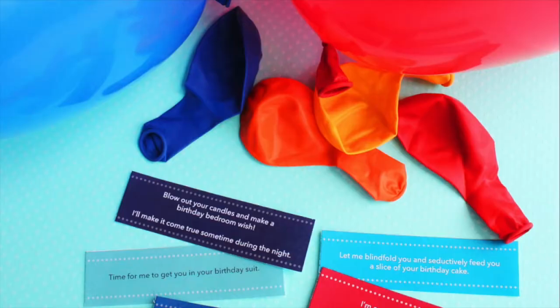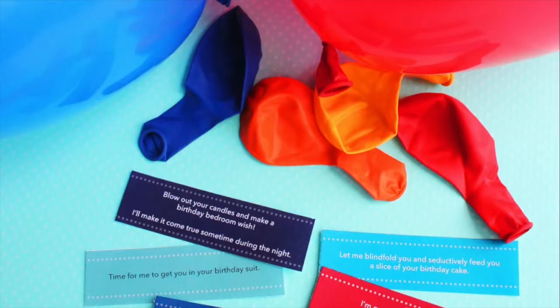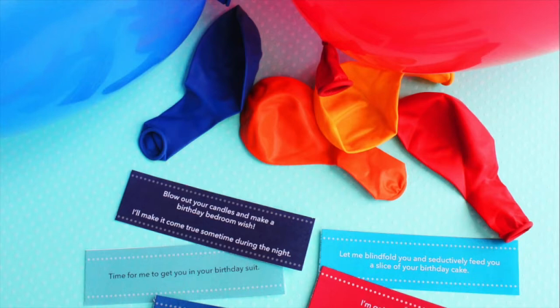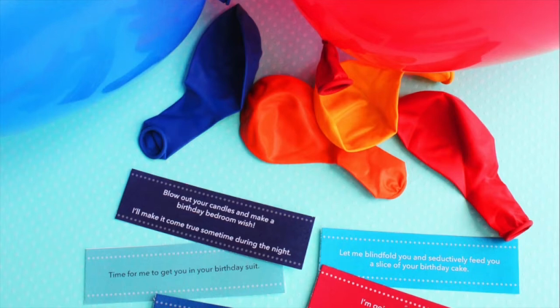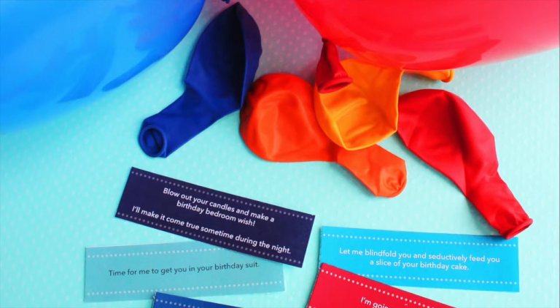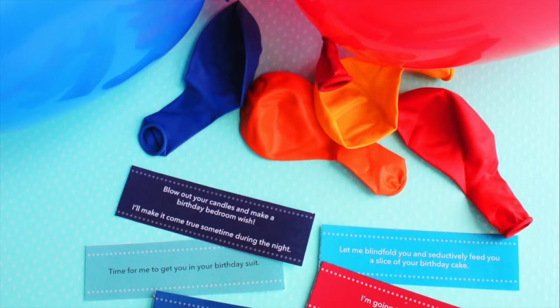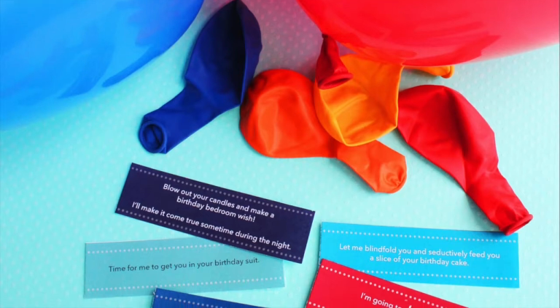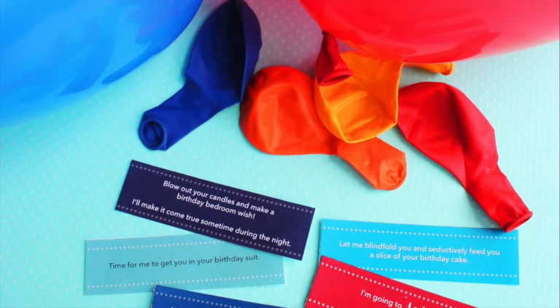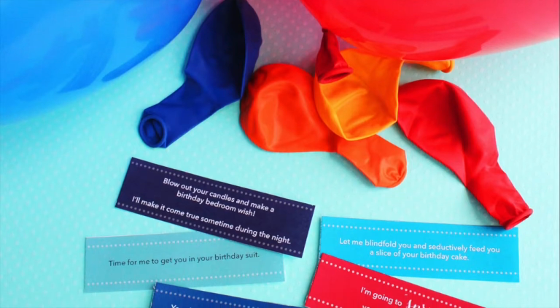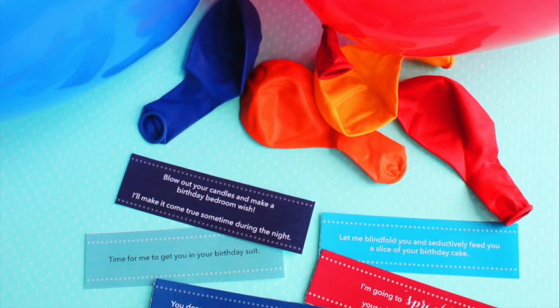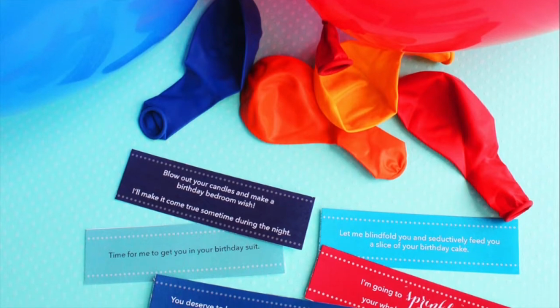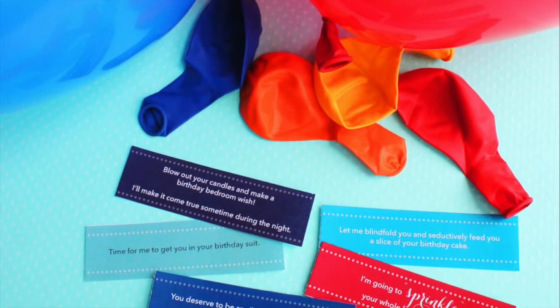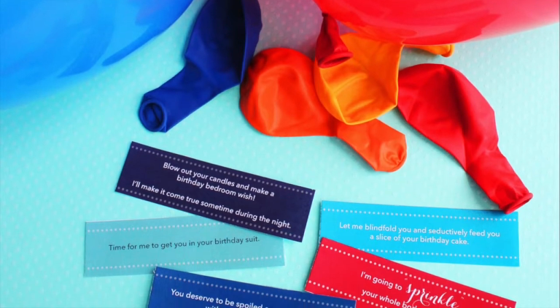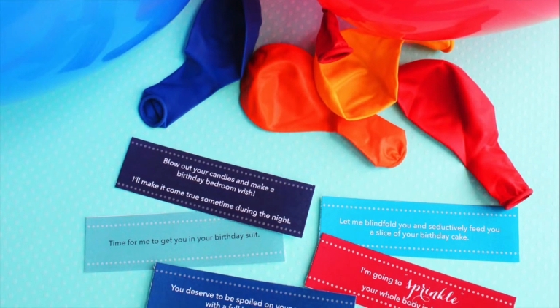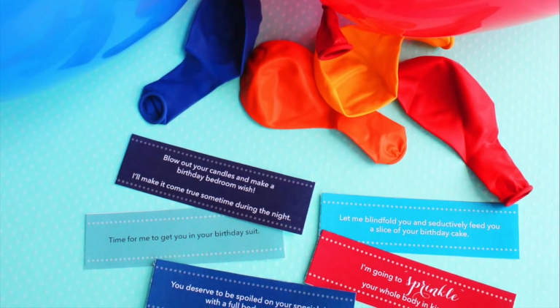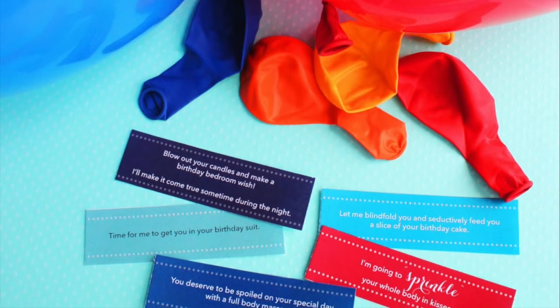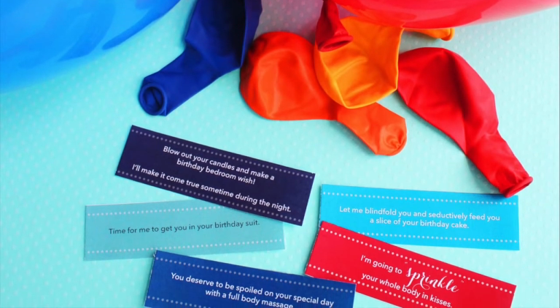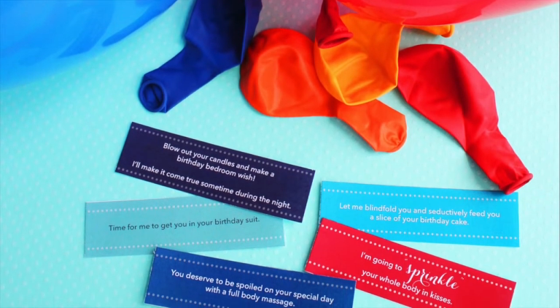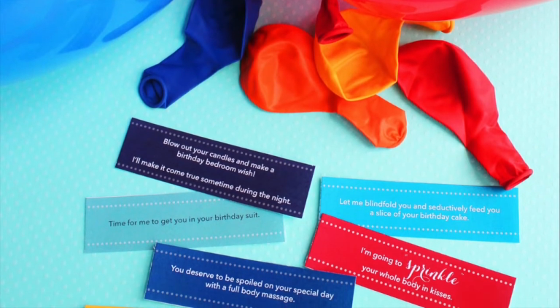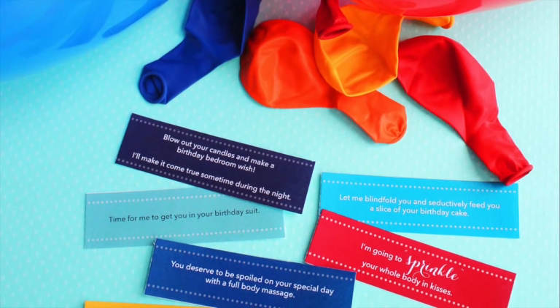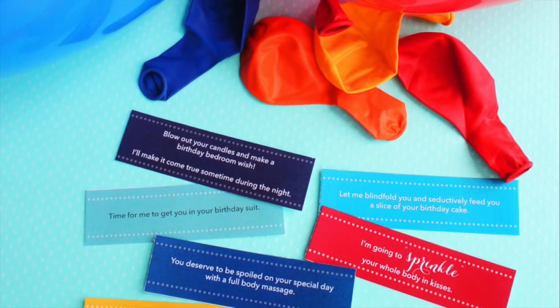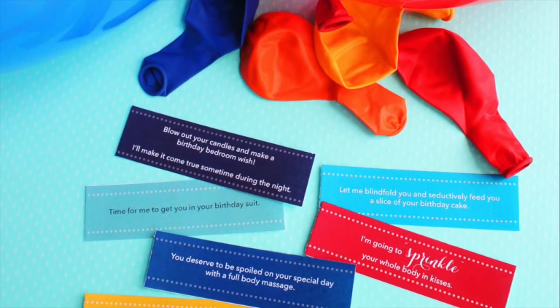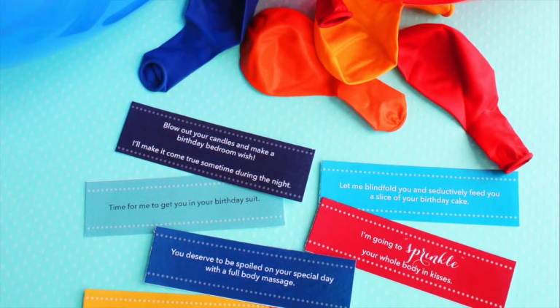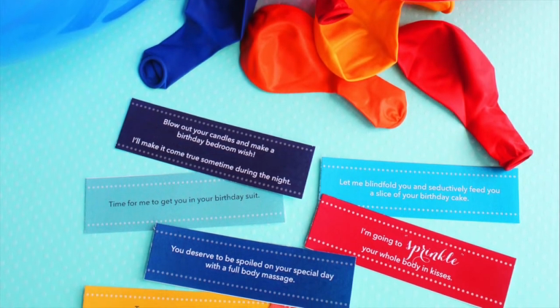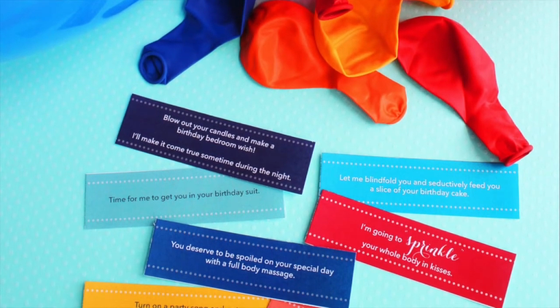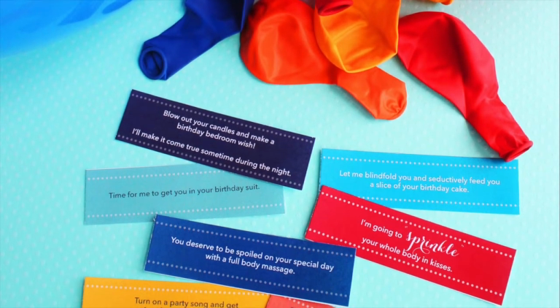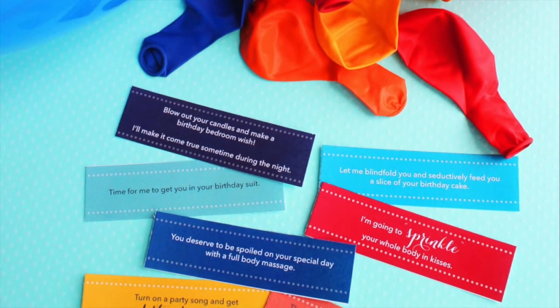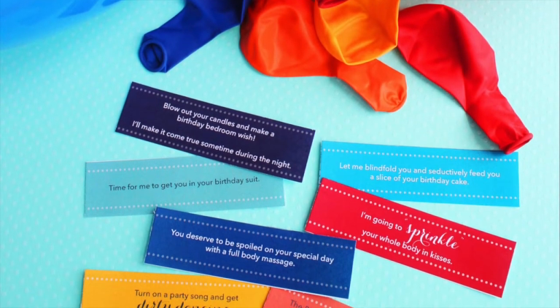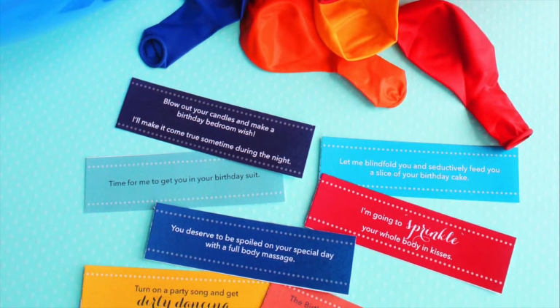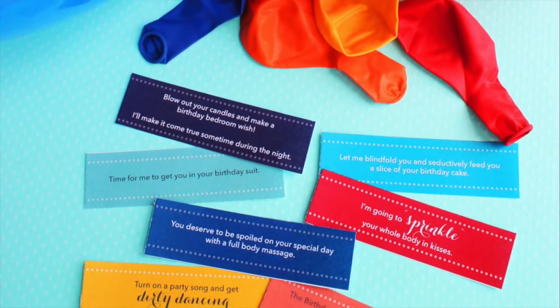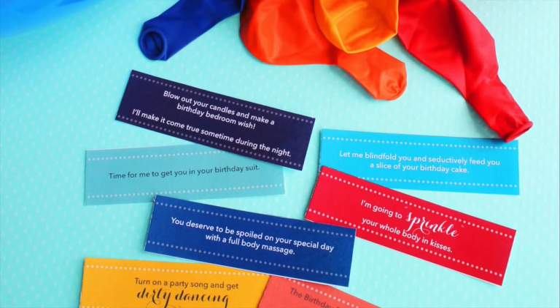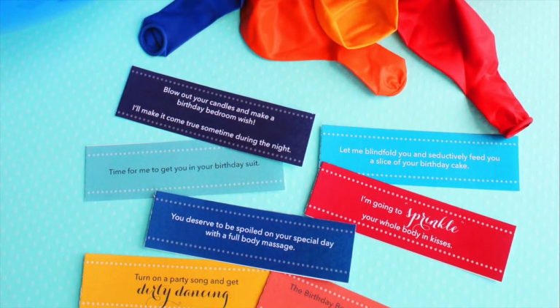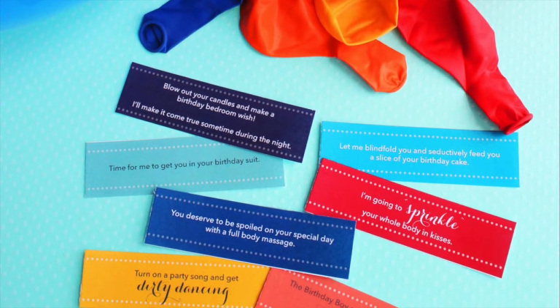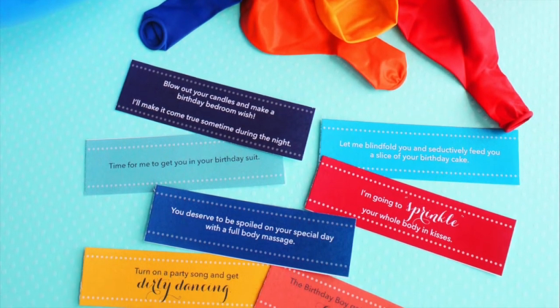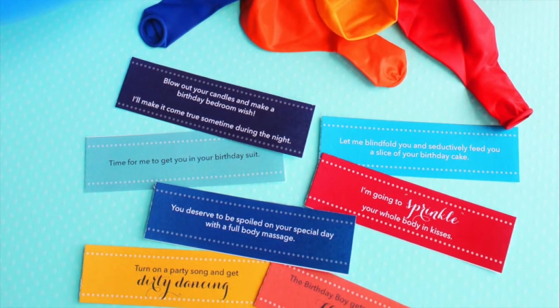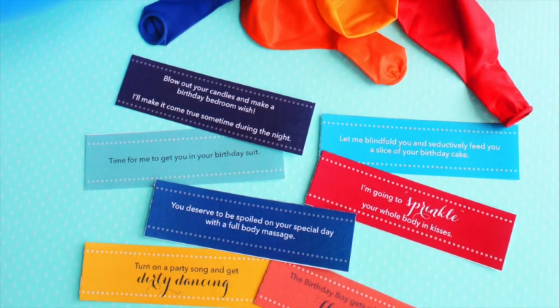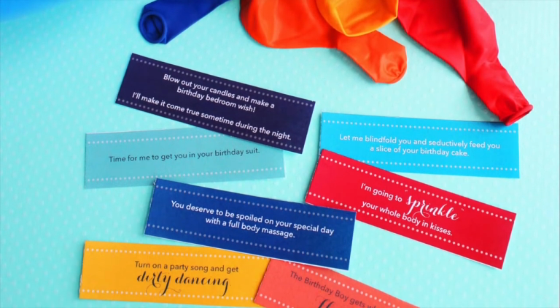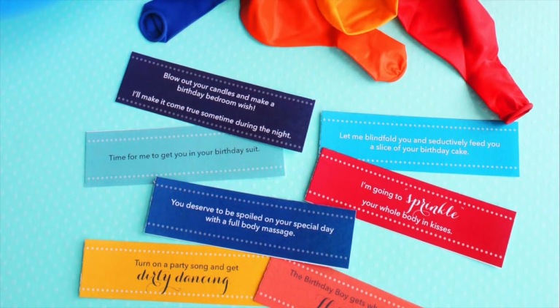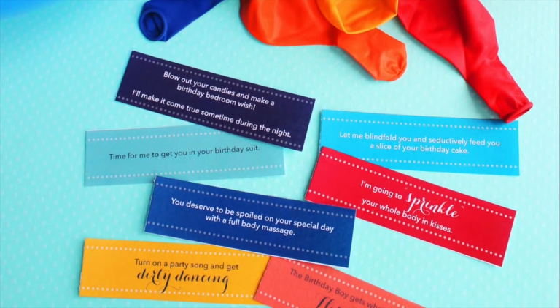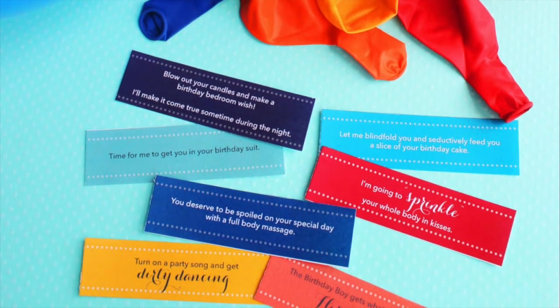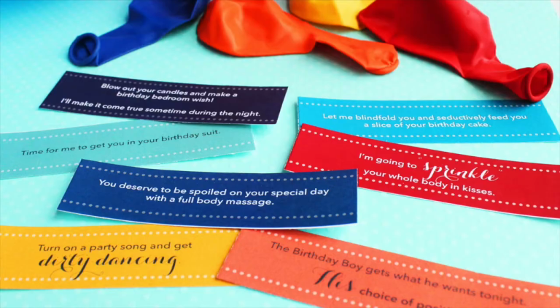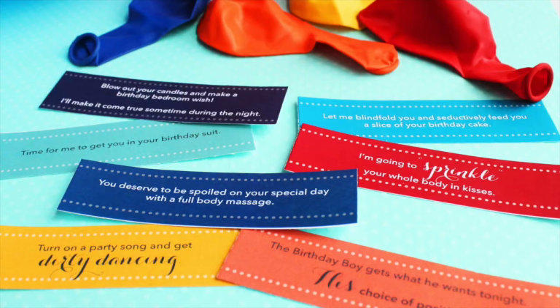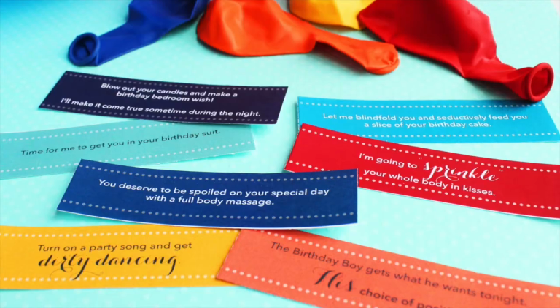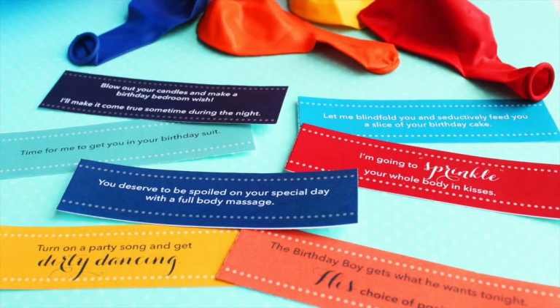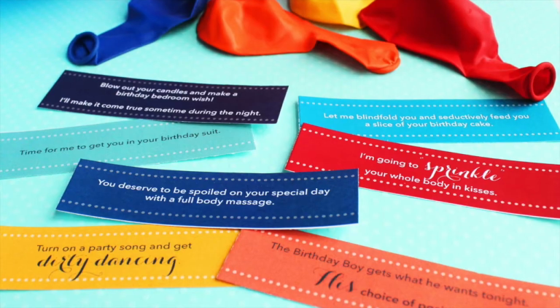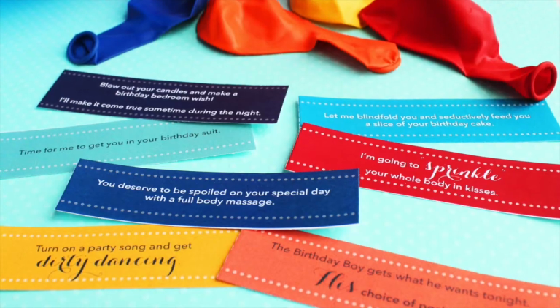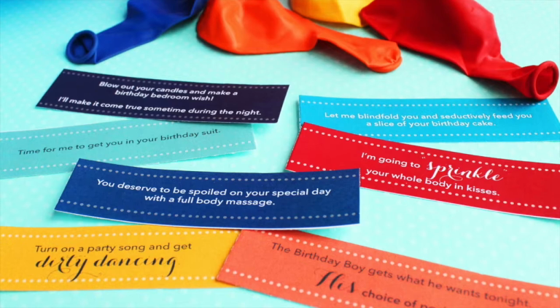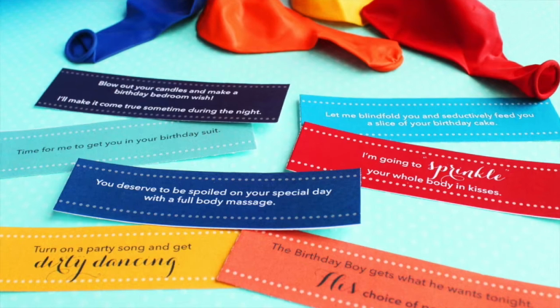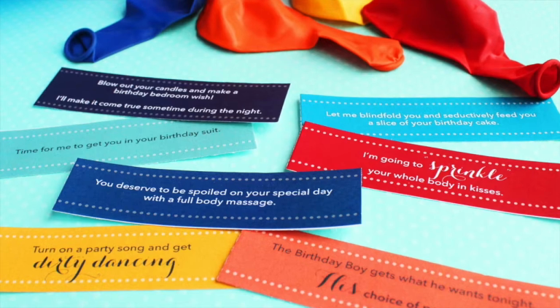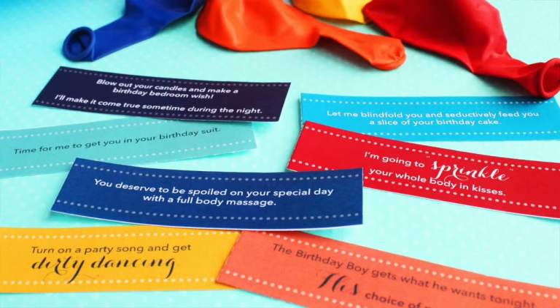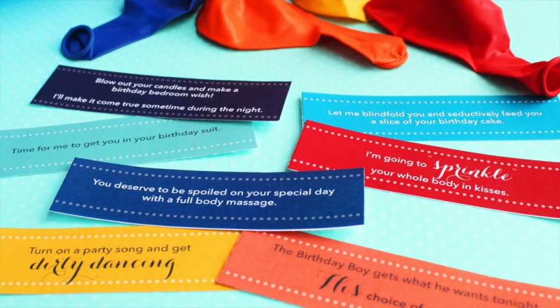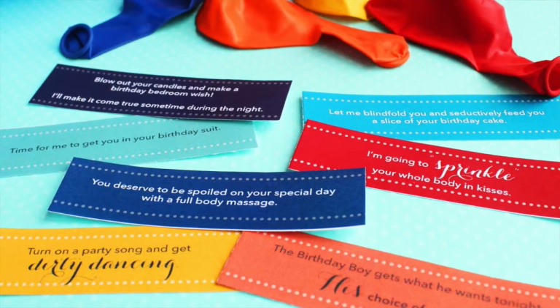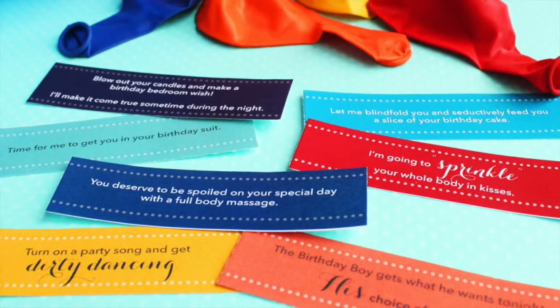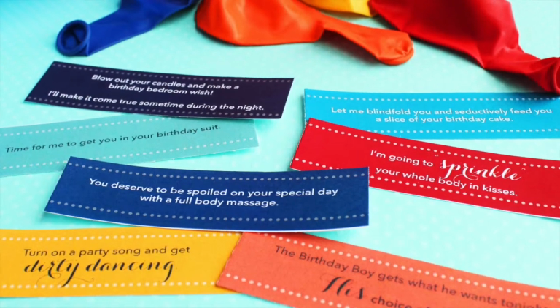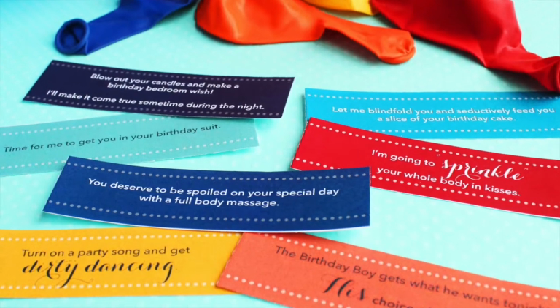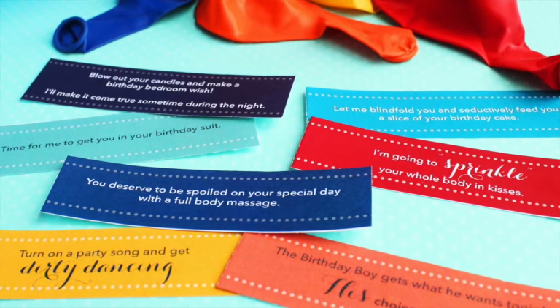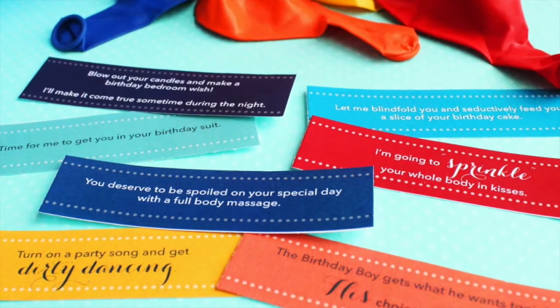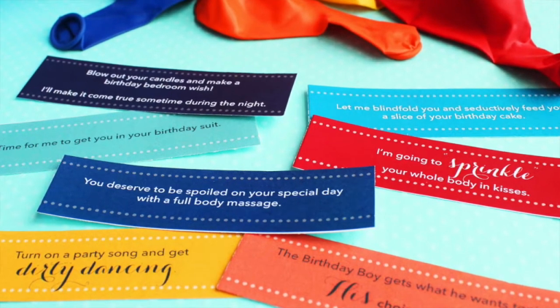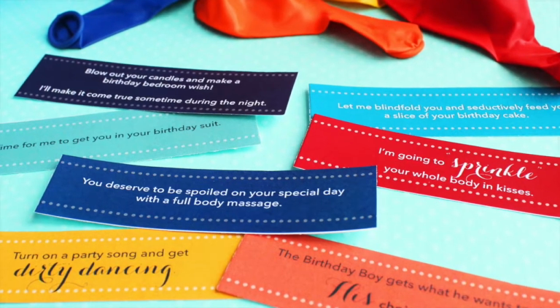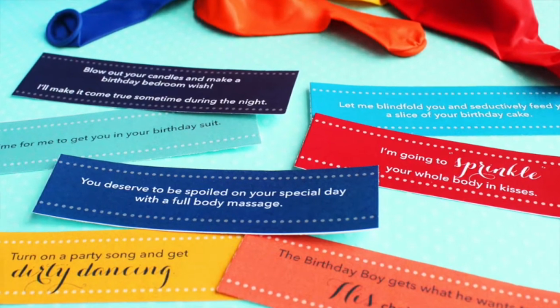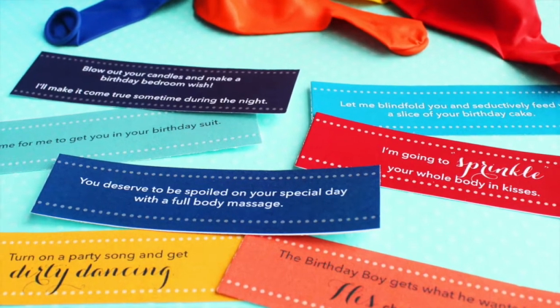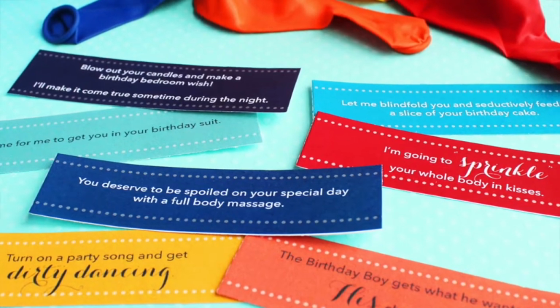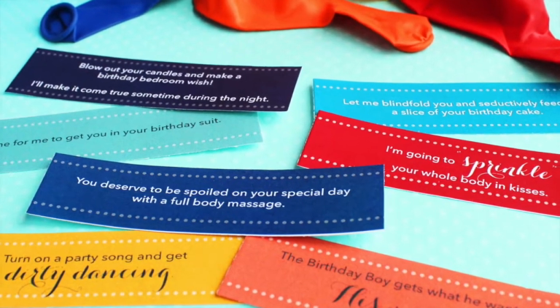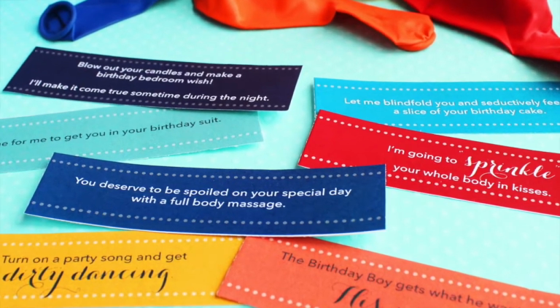We've added a steamy version of the balloon pop game for the grown-ups. Have your husband or wife pop the balloons for some intimate fun.